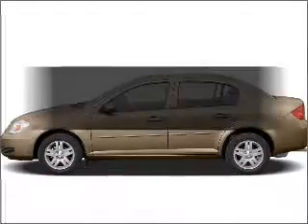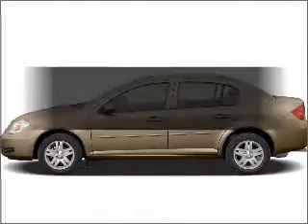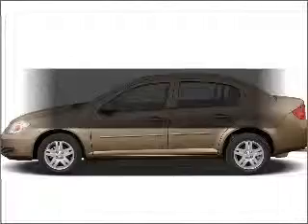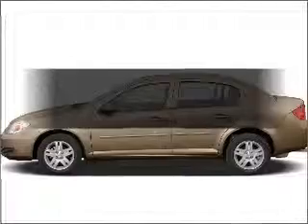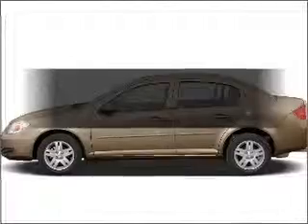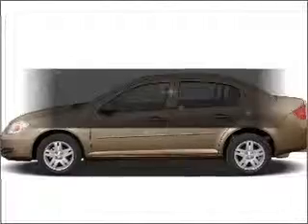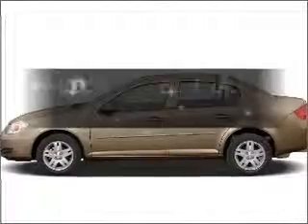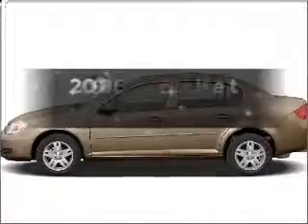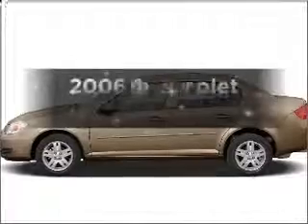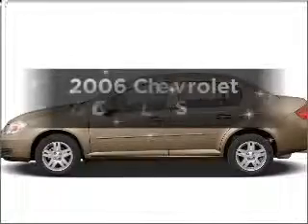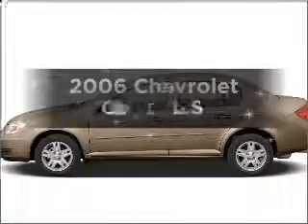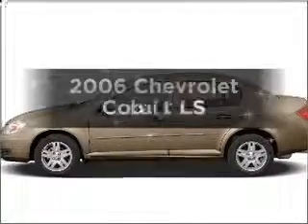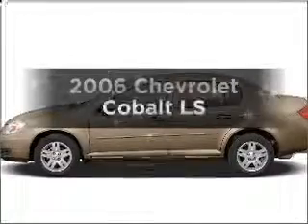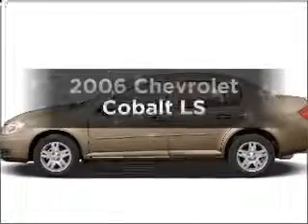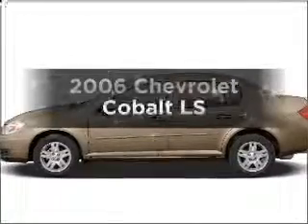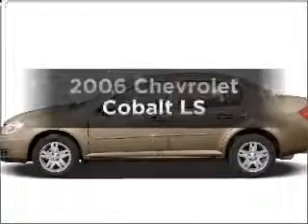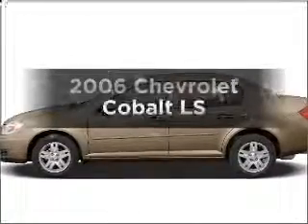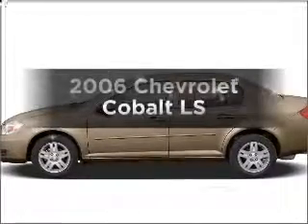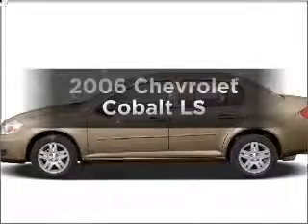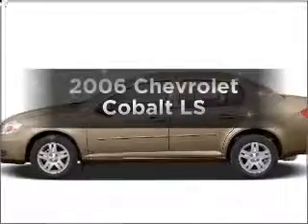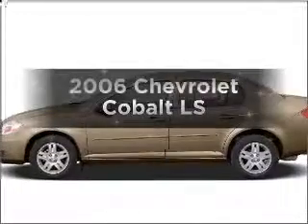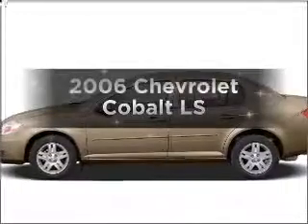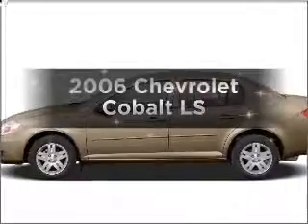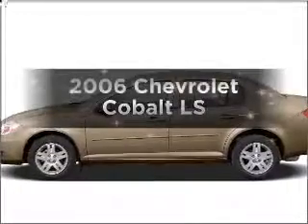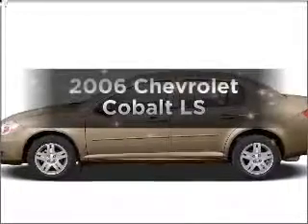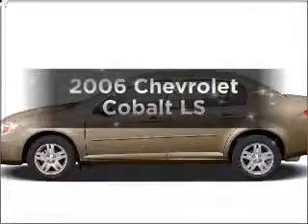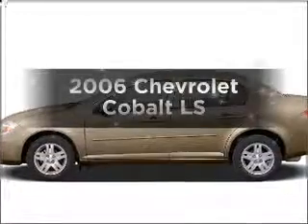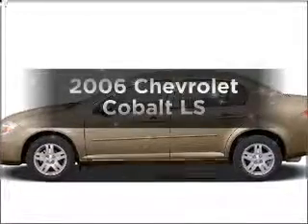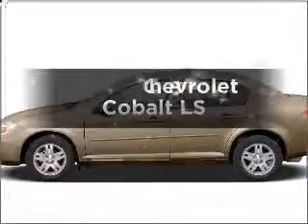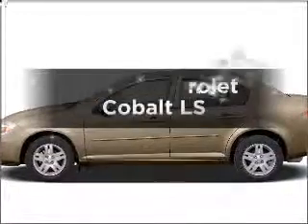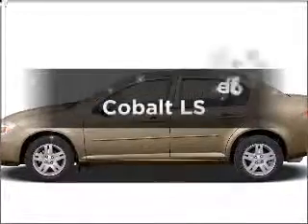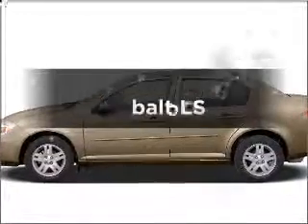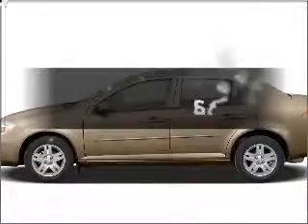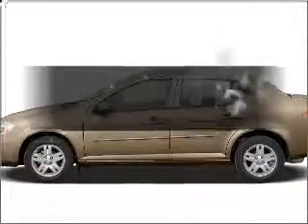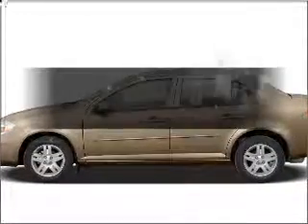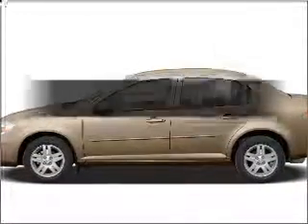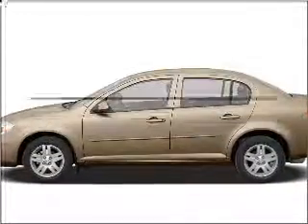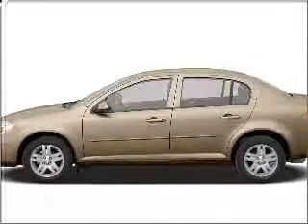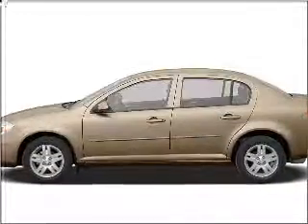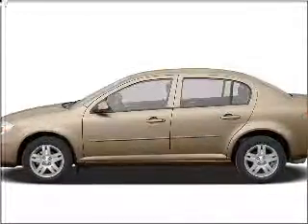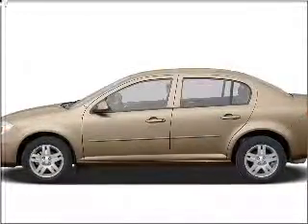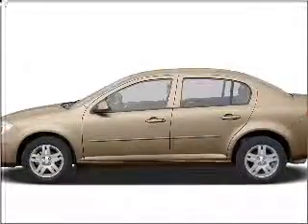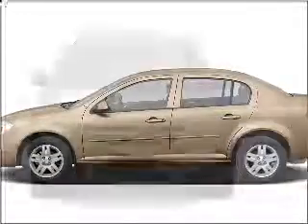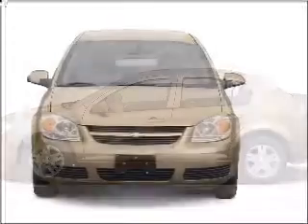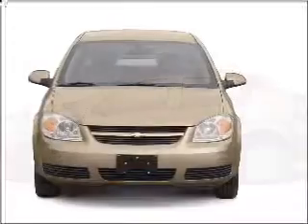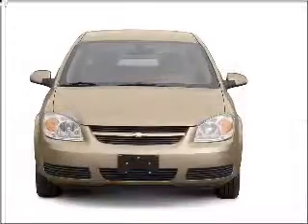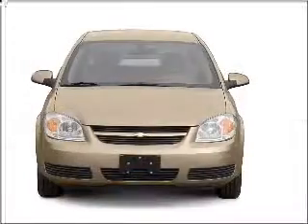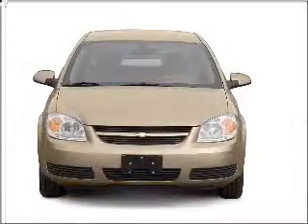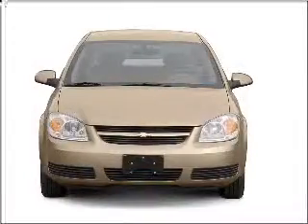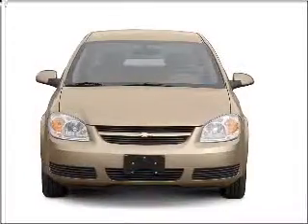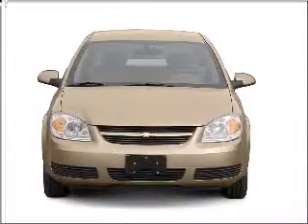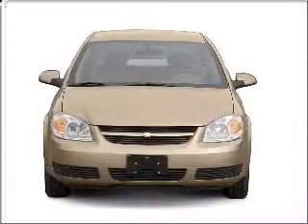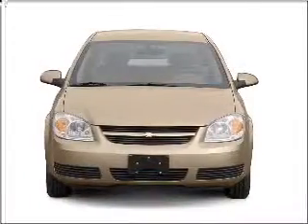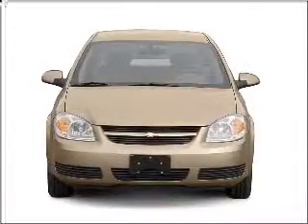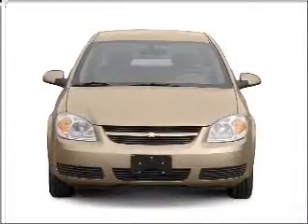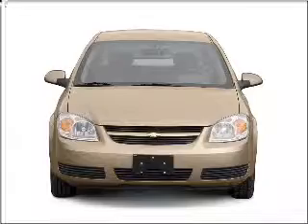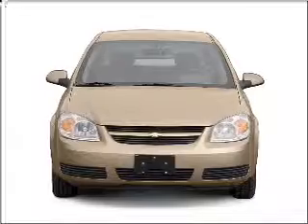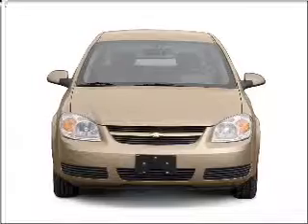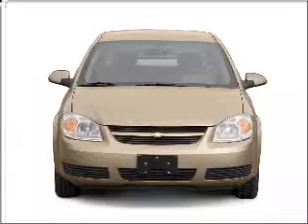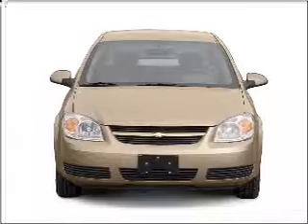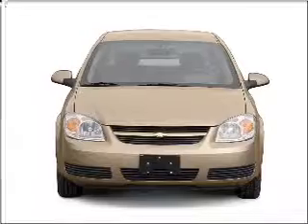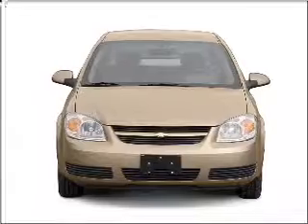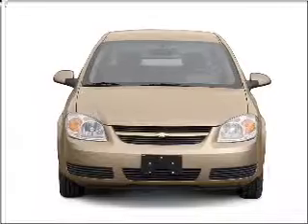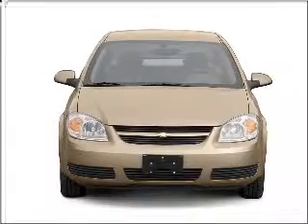Presenting the 2006 Chevrolet Cobalt. If you're looking for a first-rate auto, this one could be yours today.